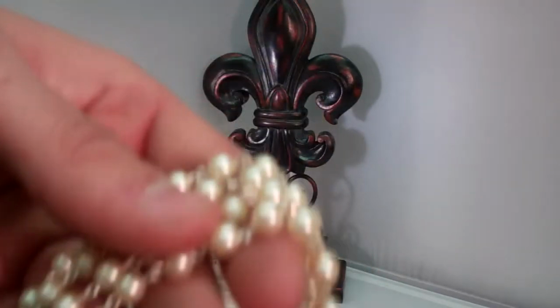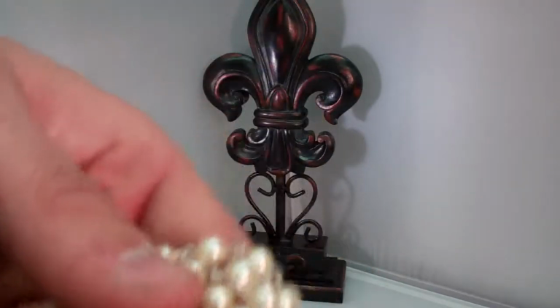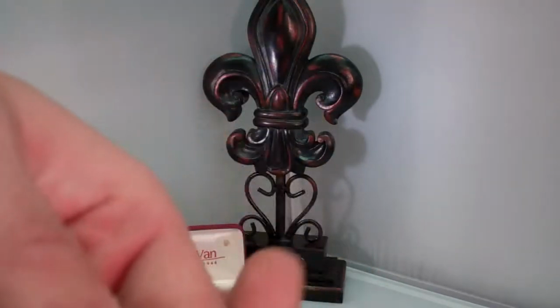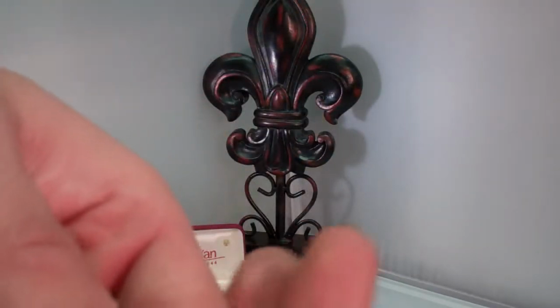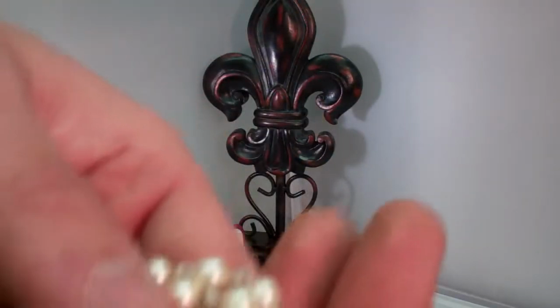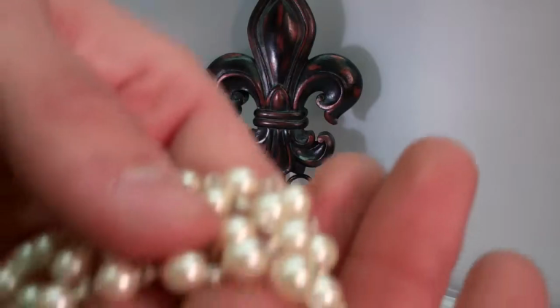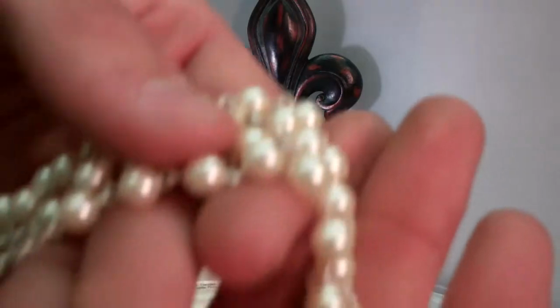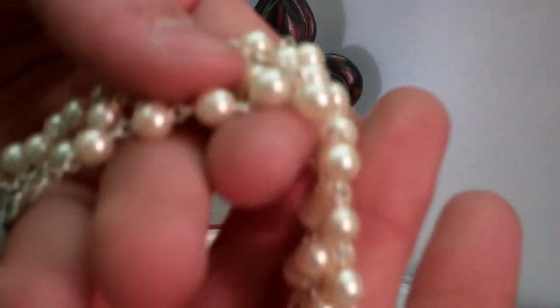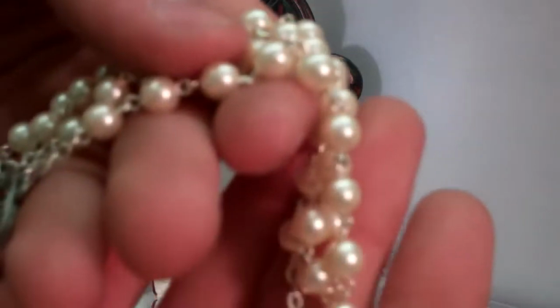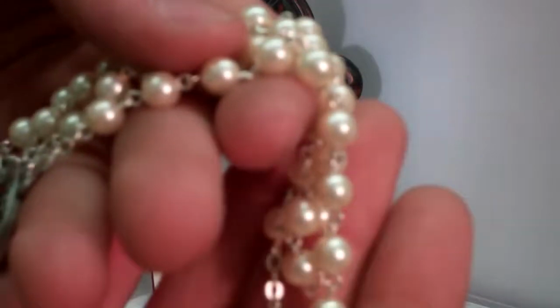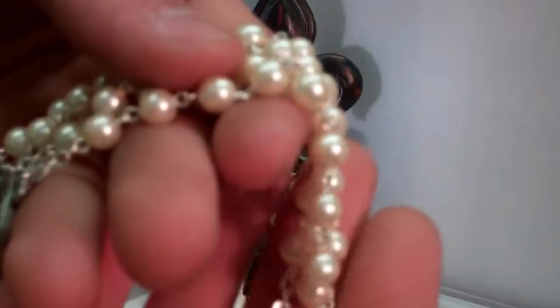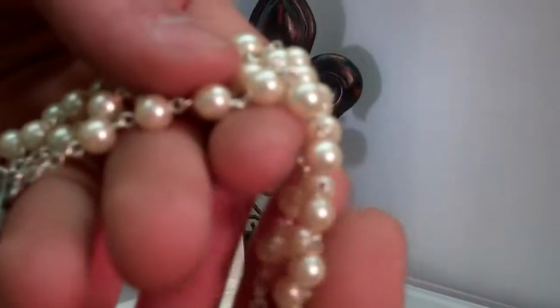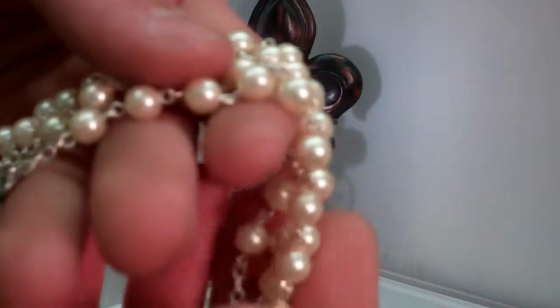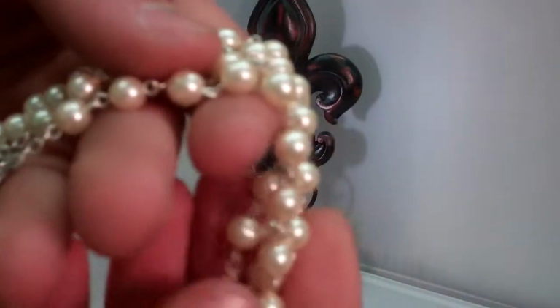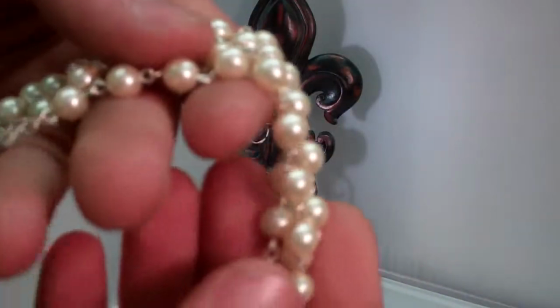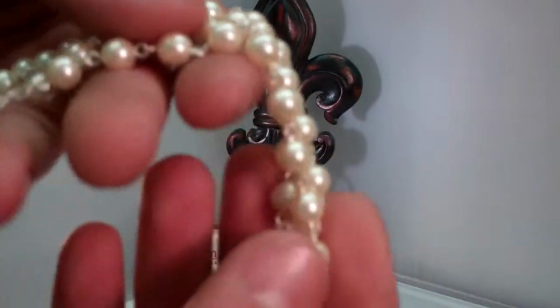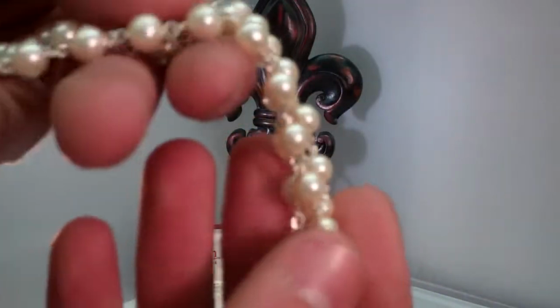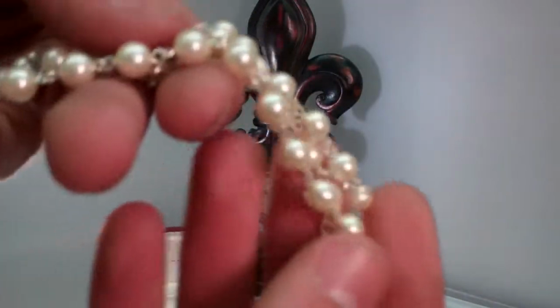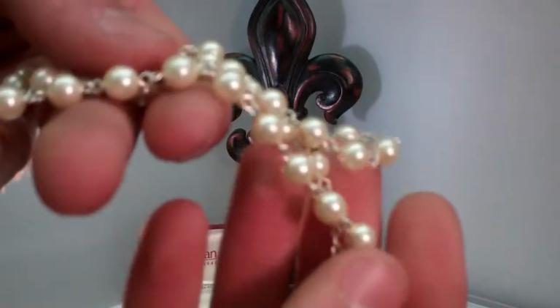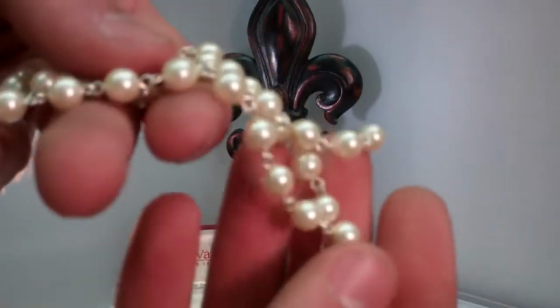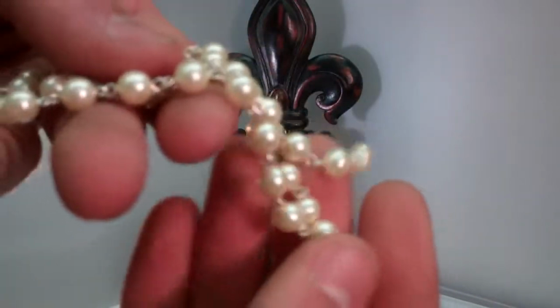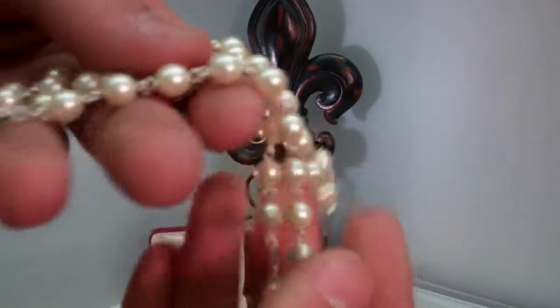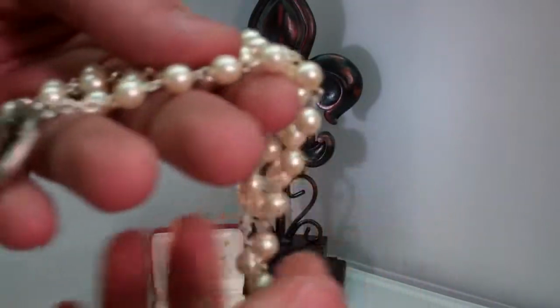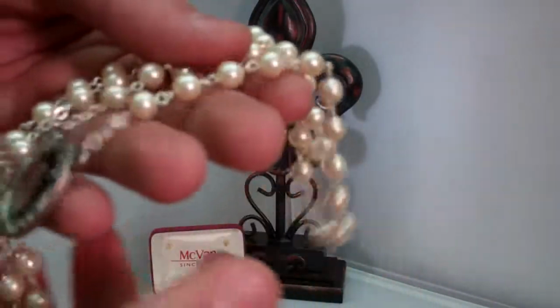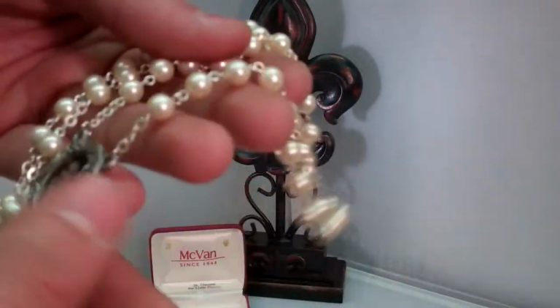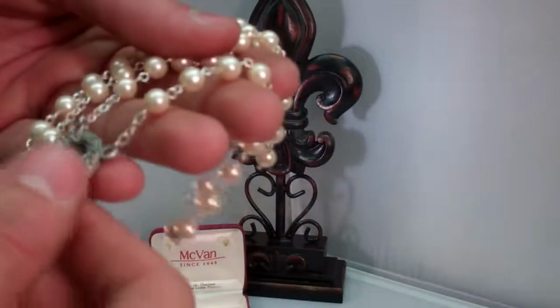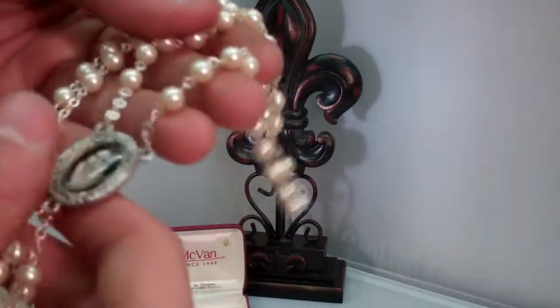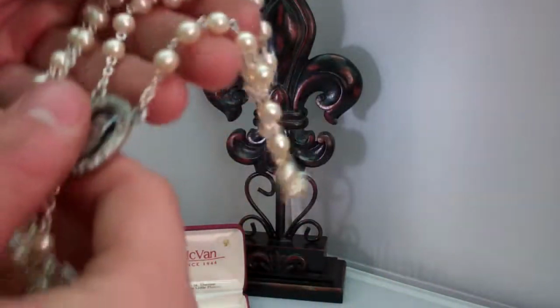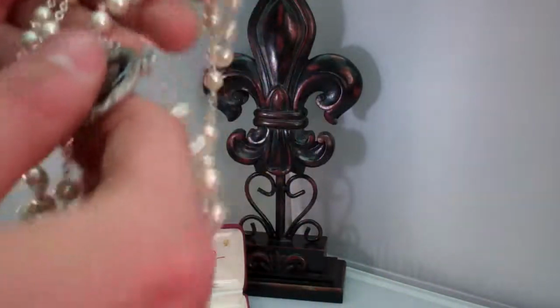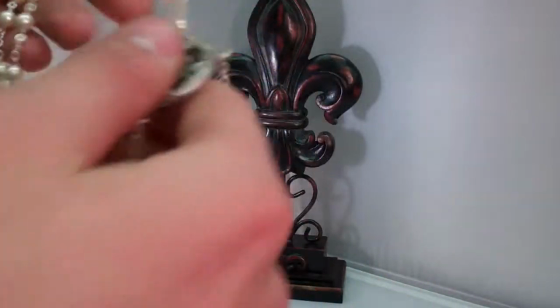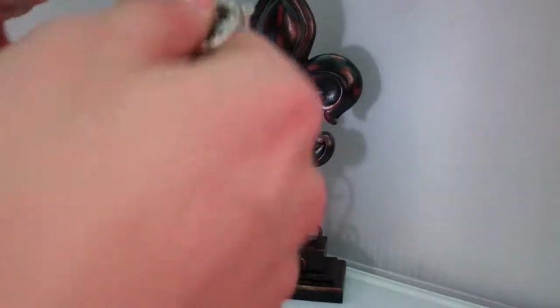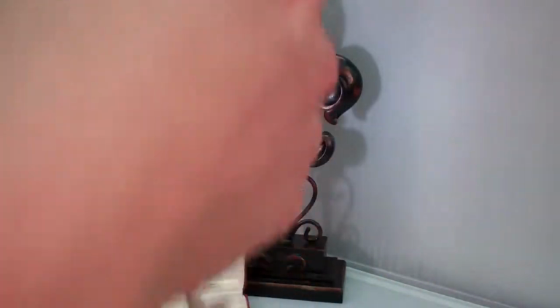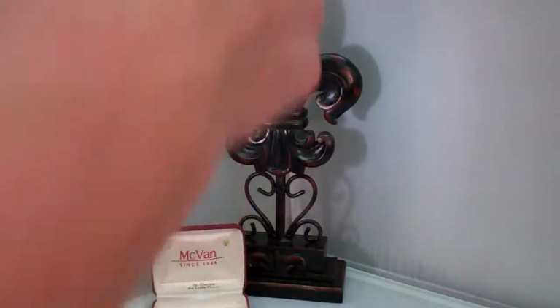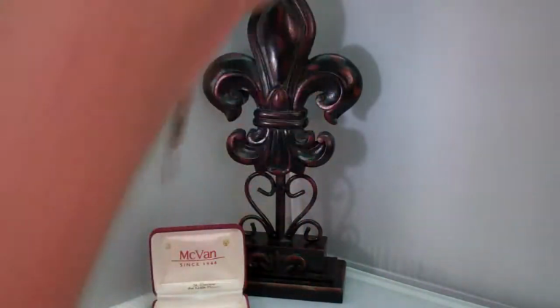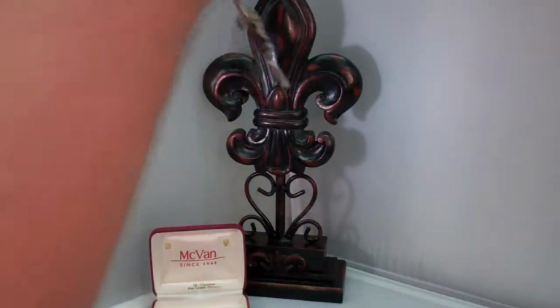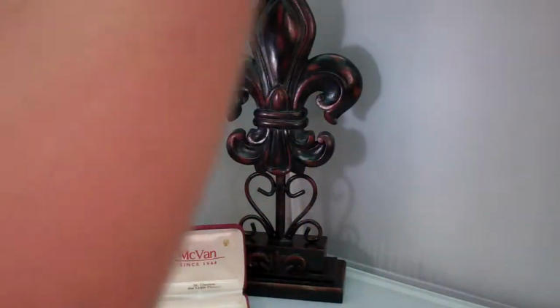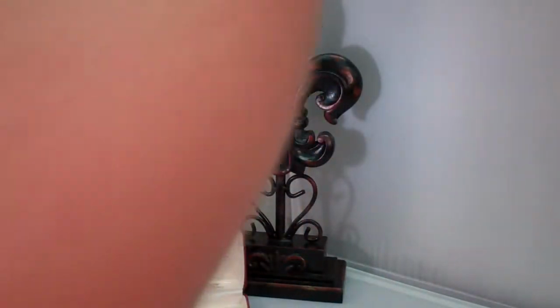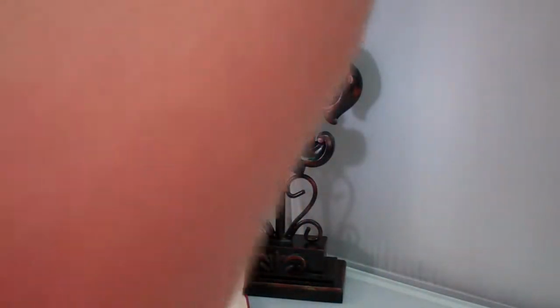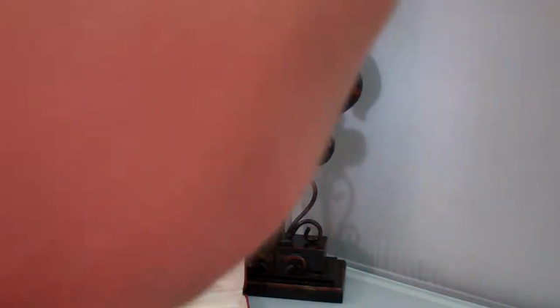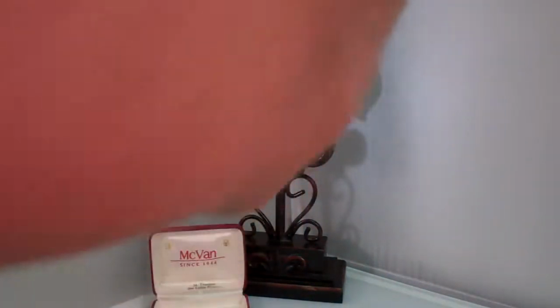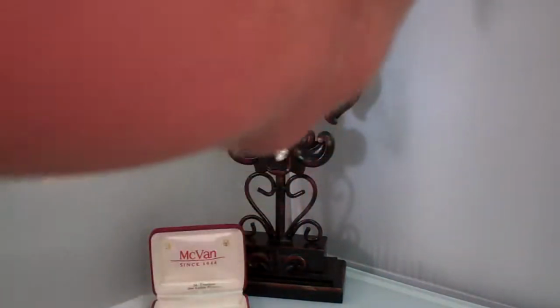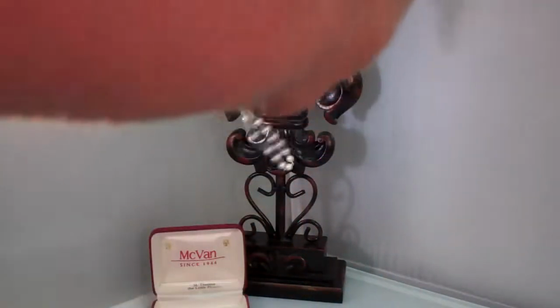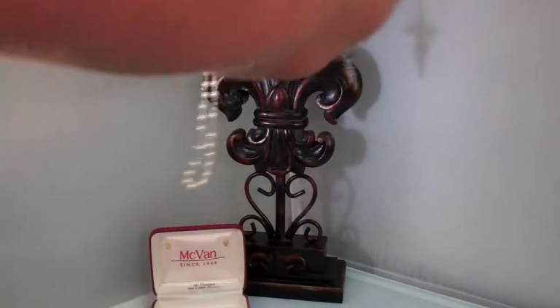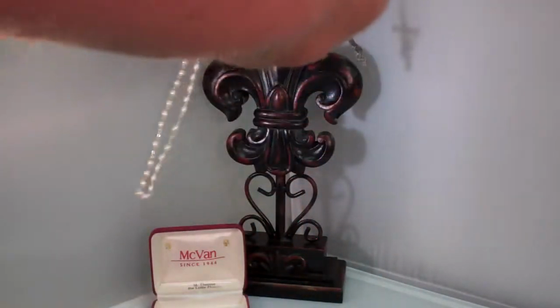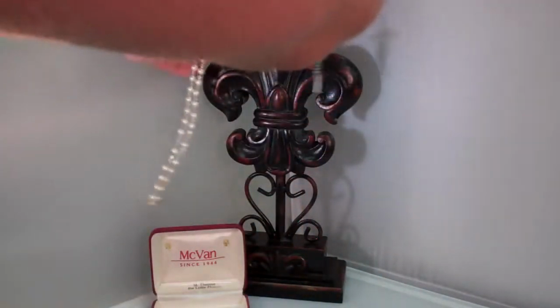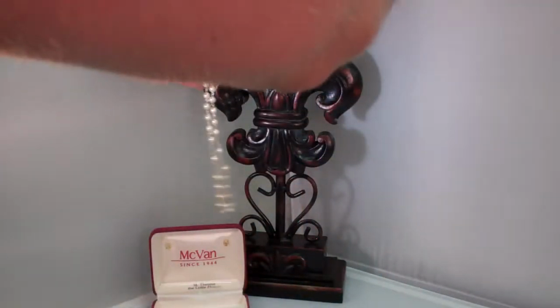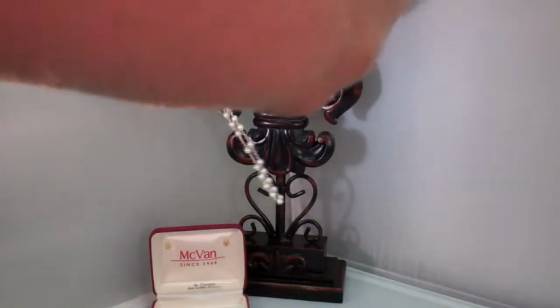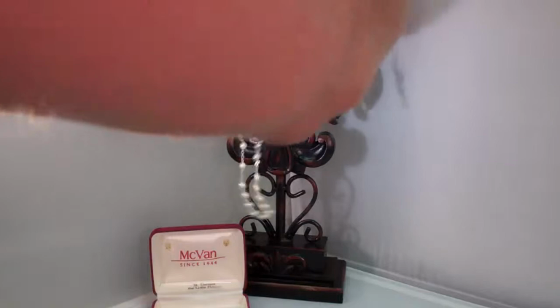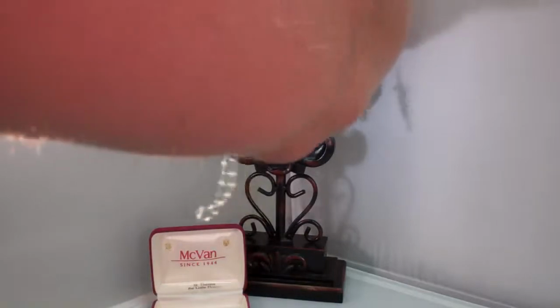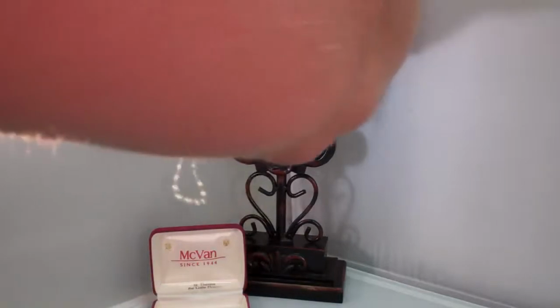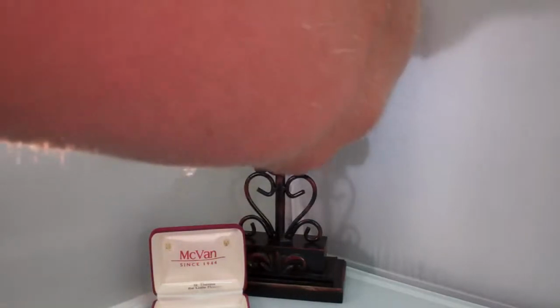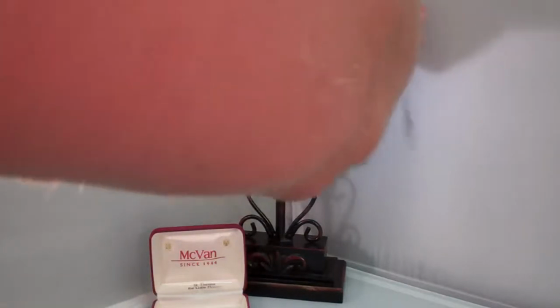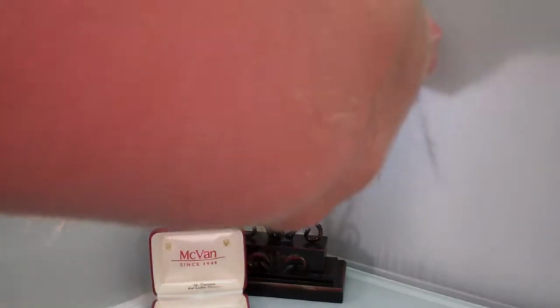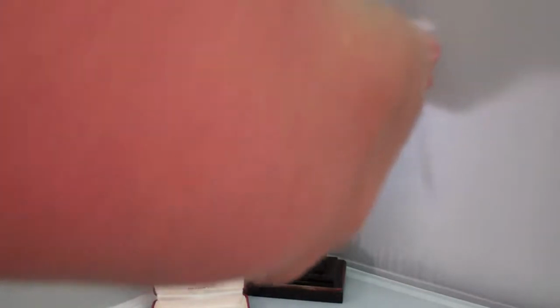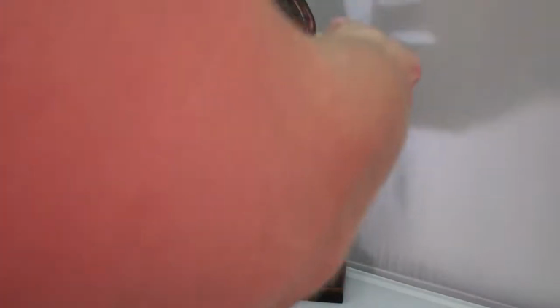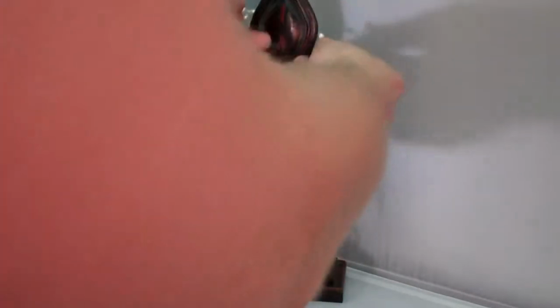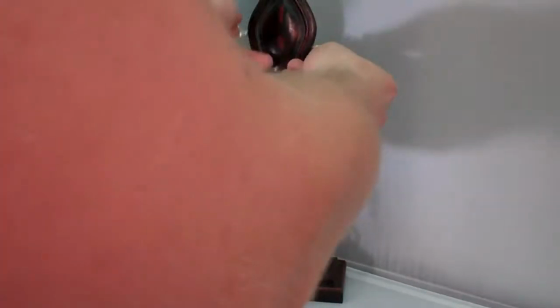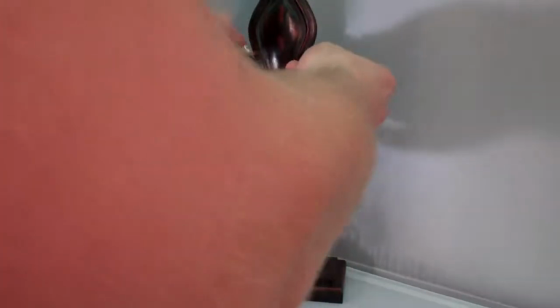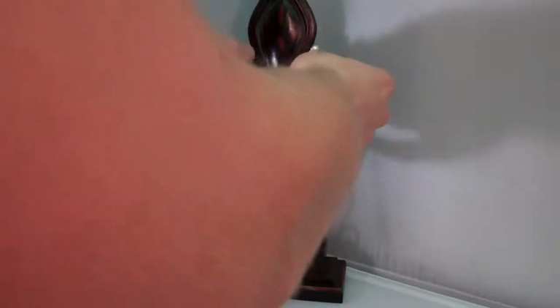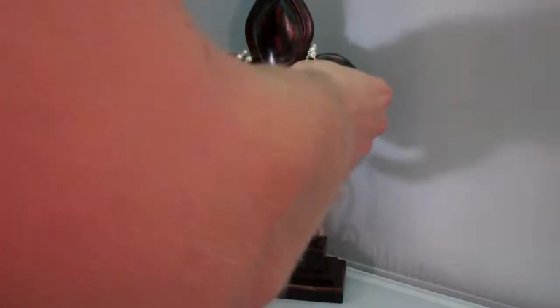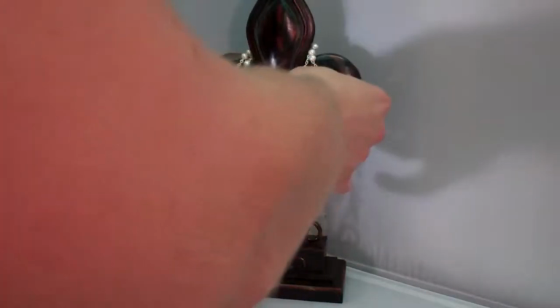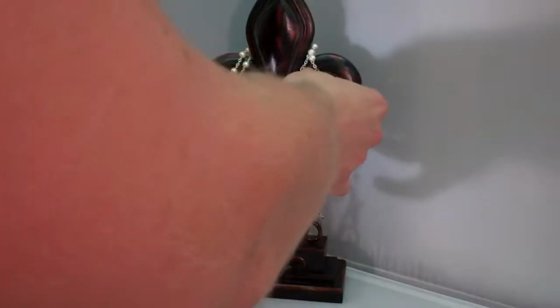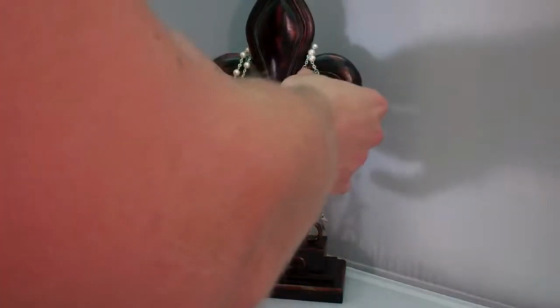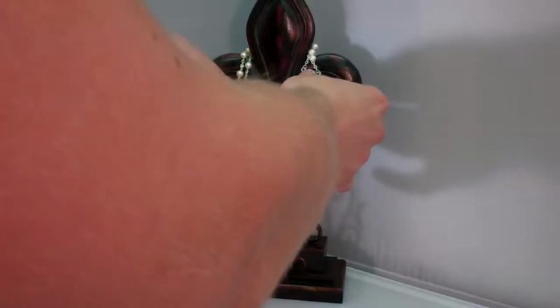Here's your beads here. Very nice rosary.